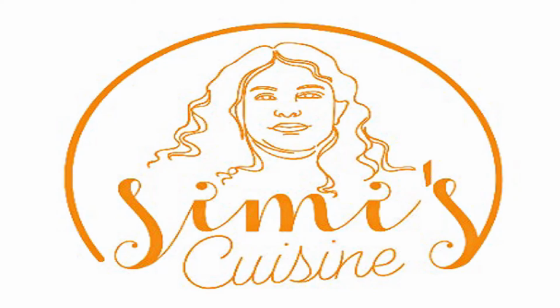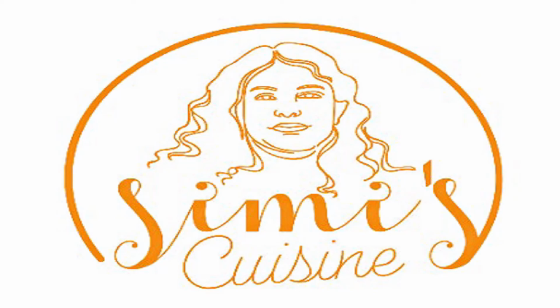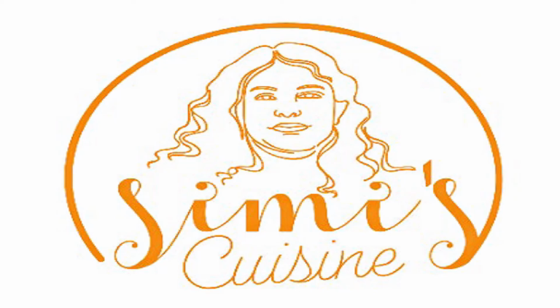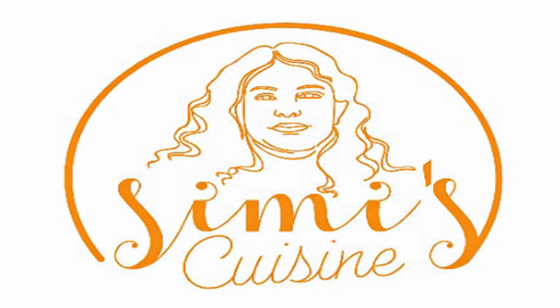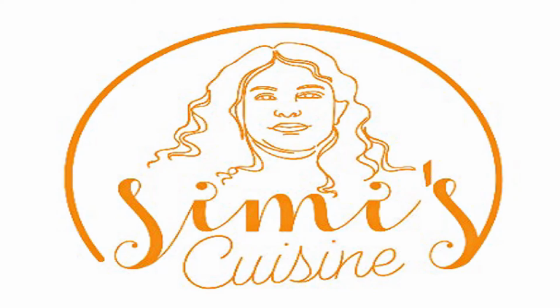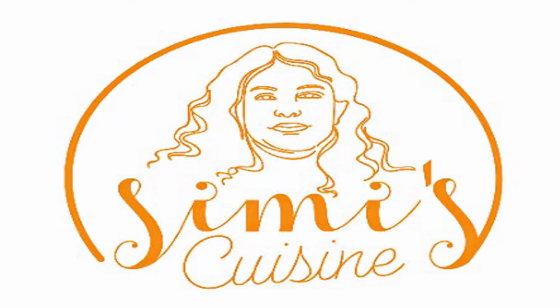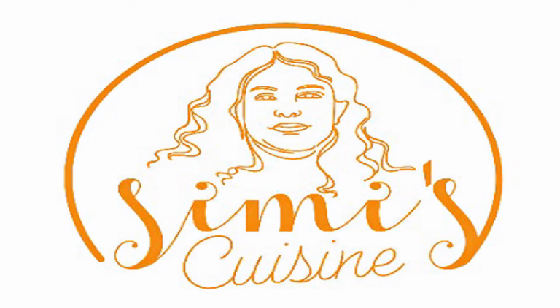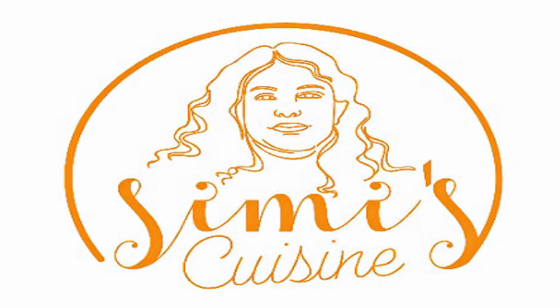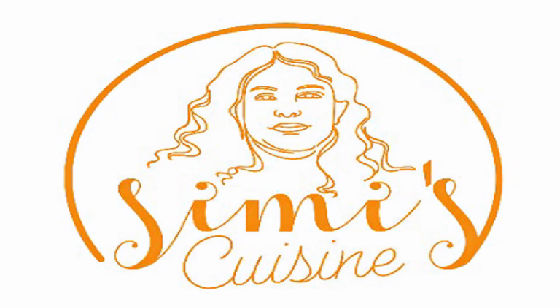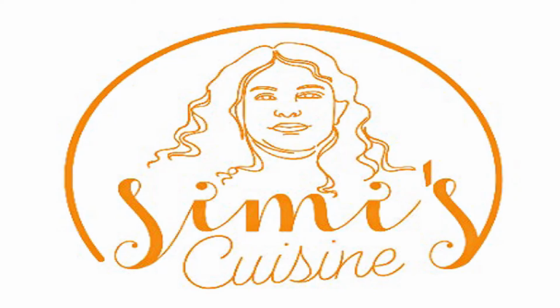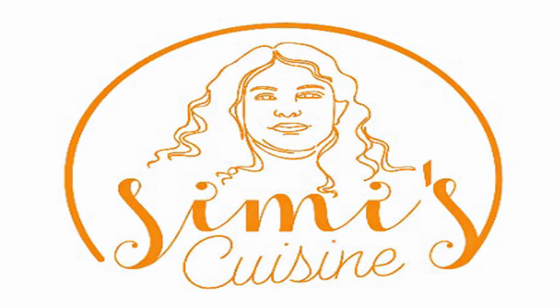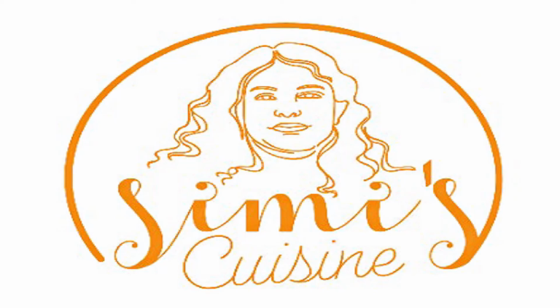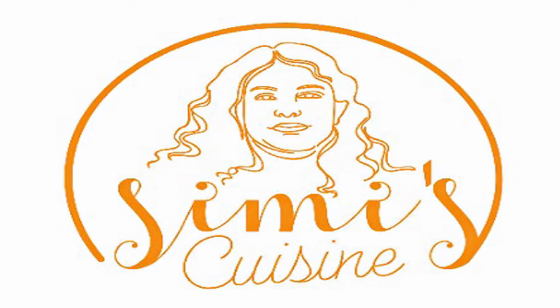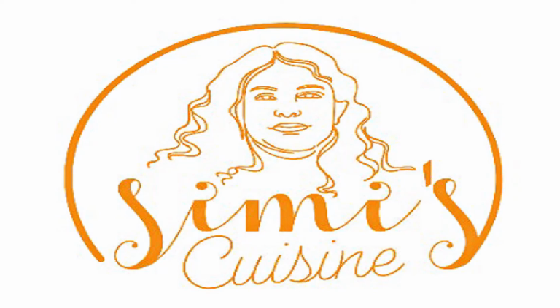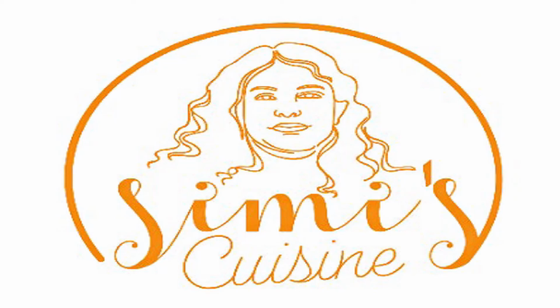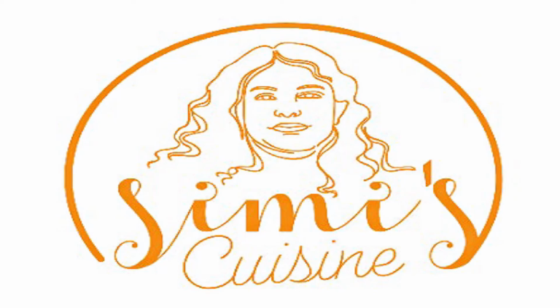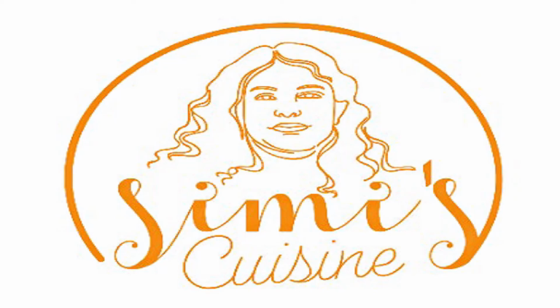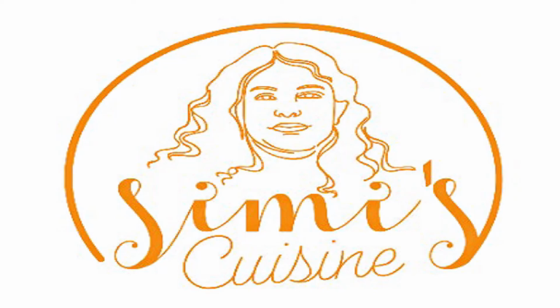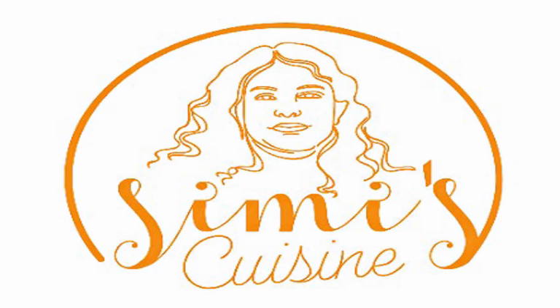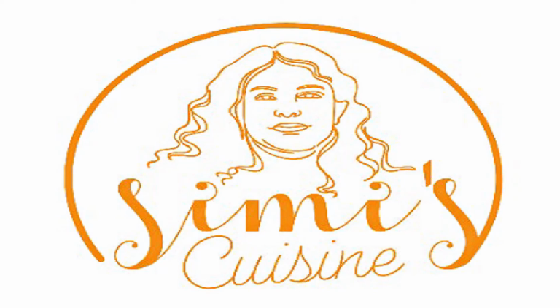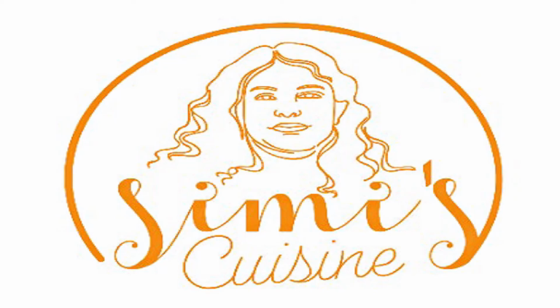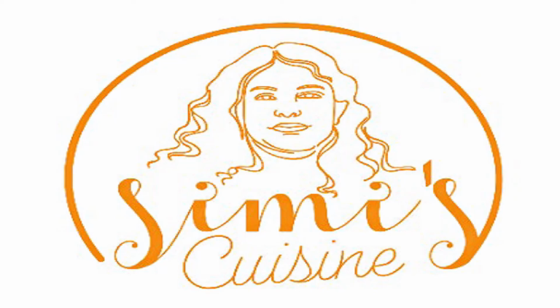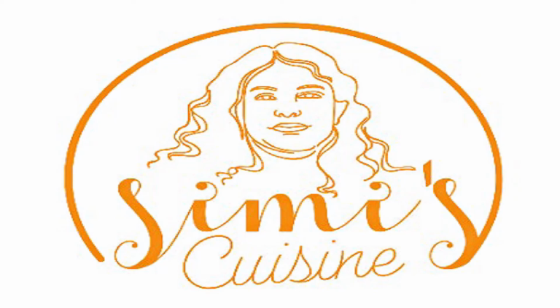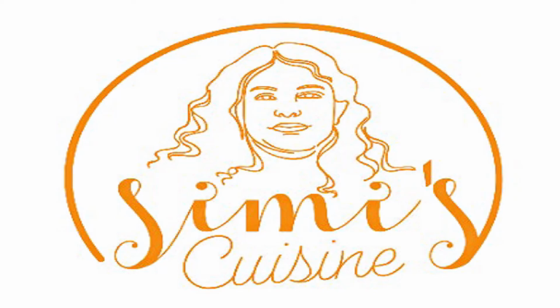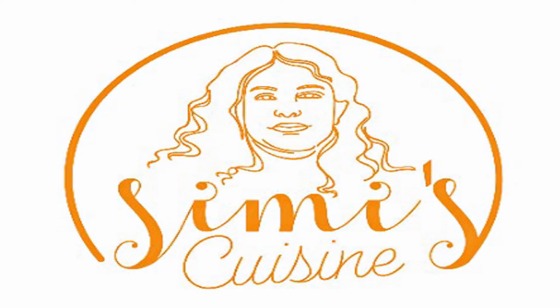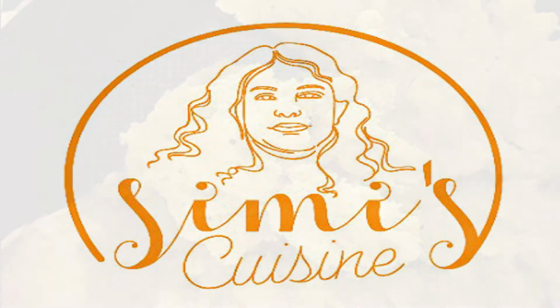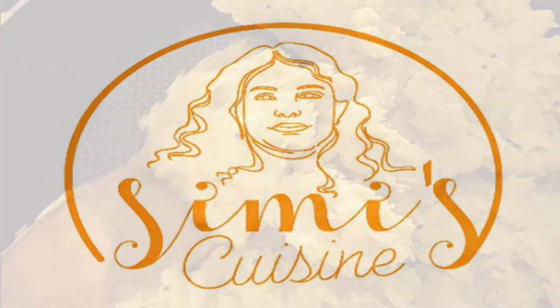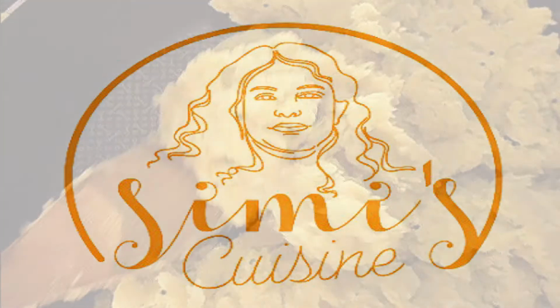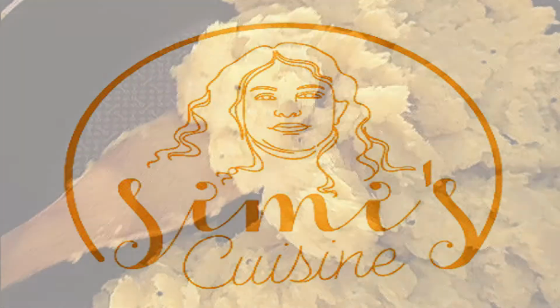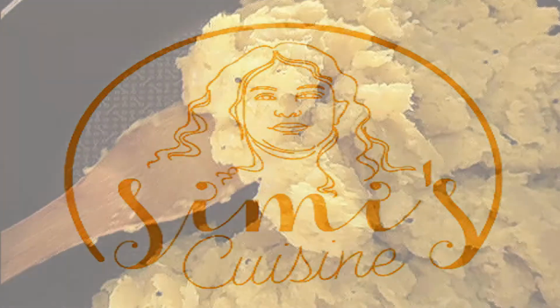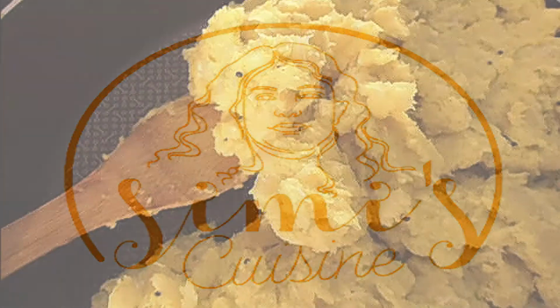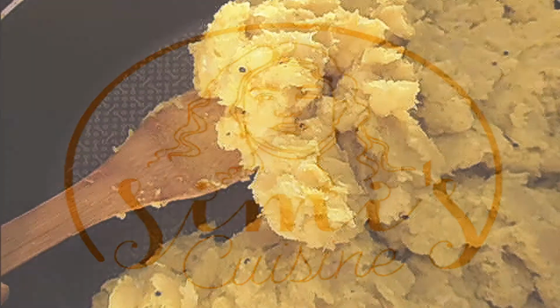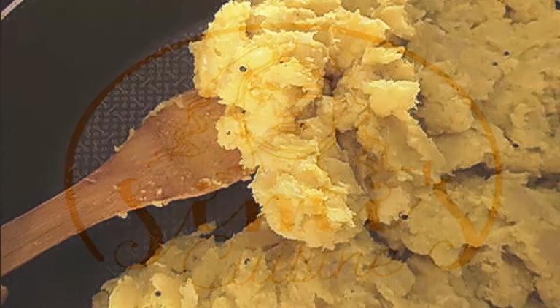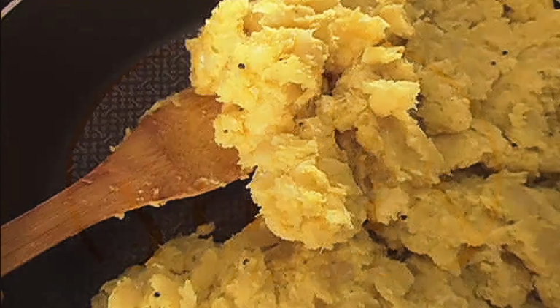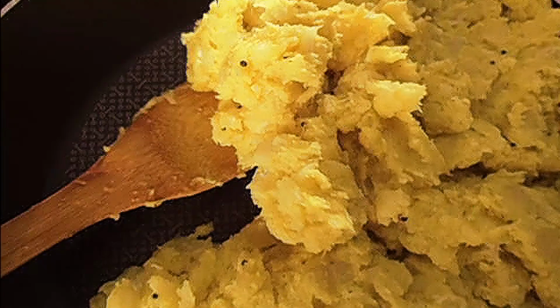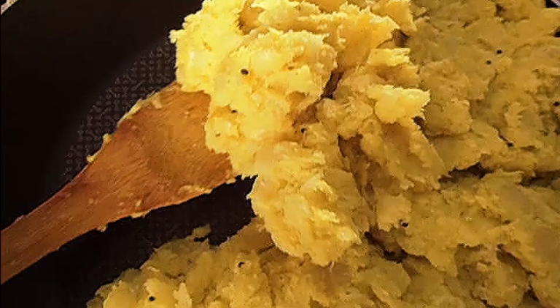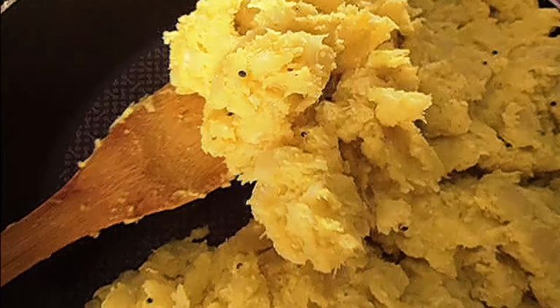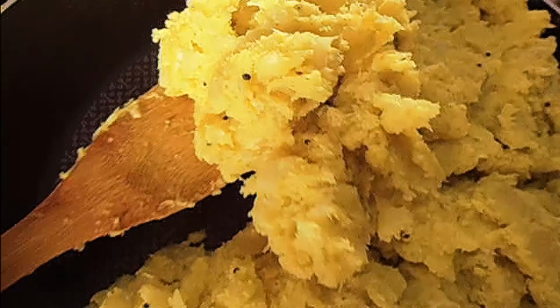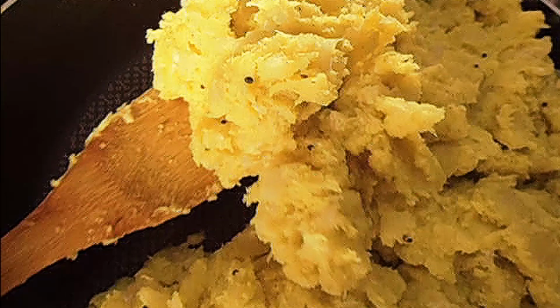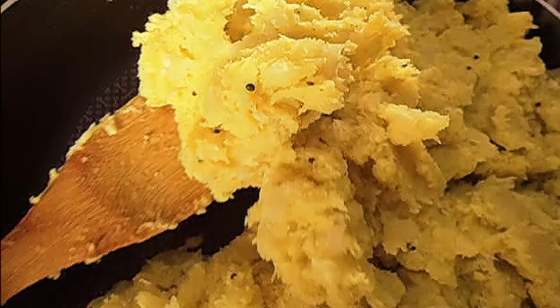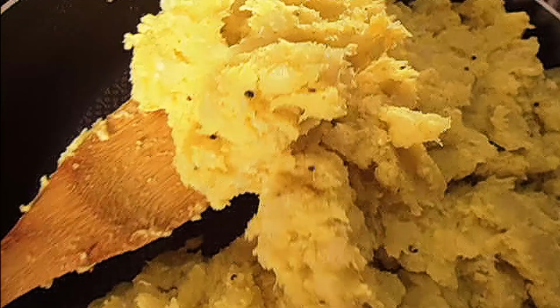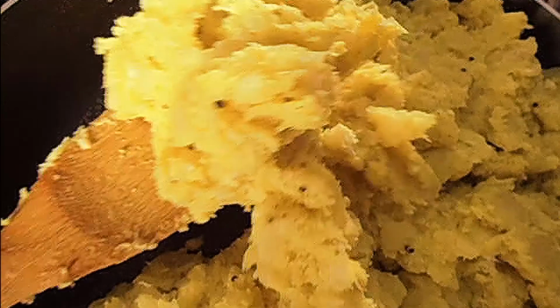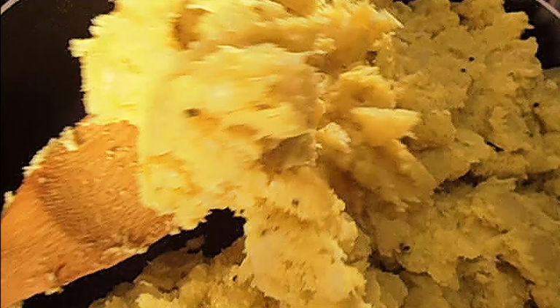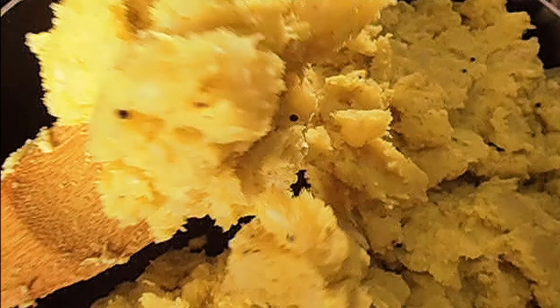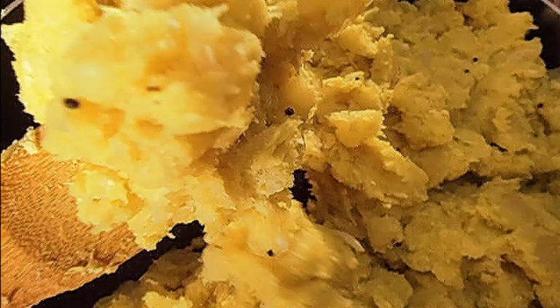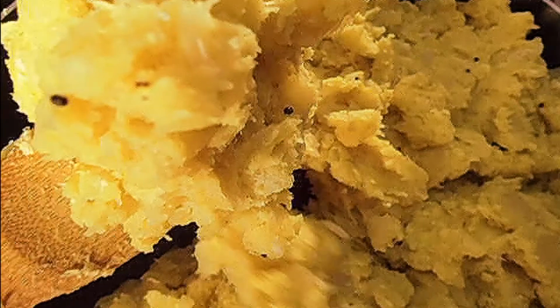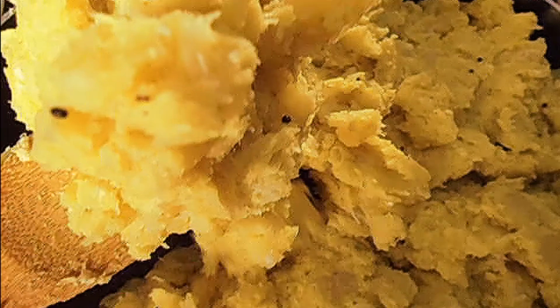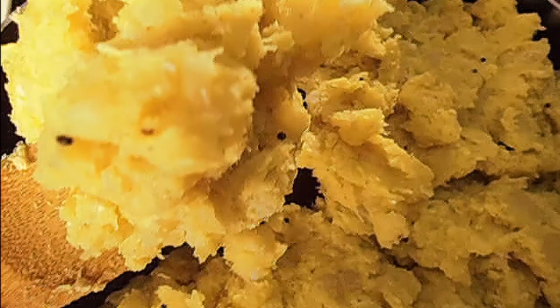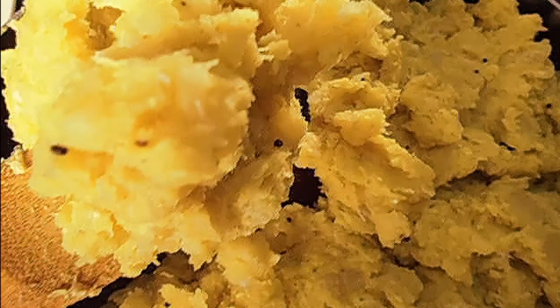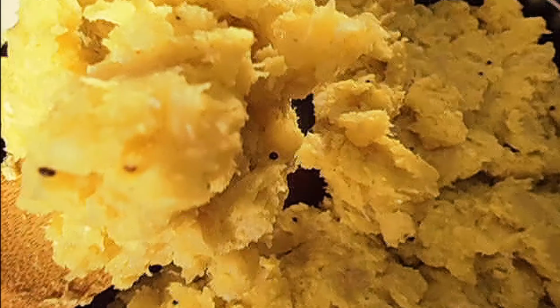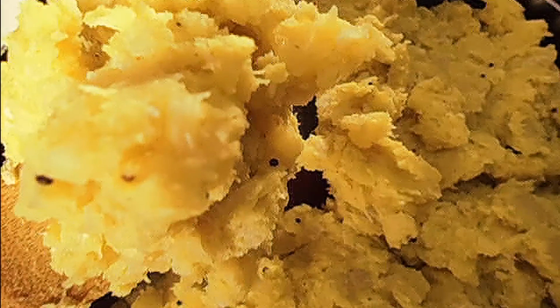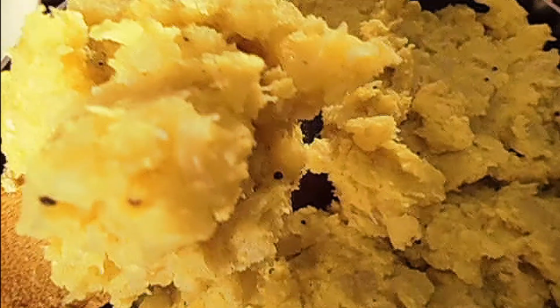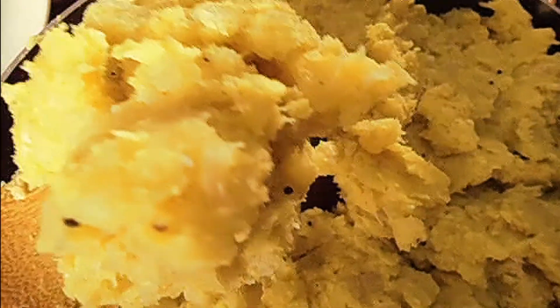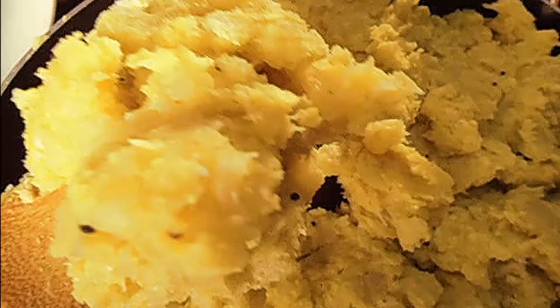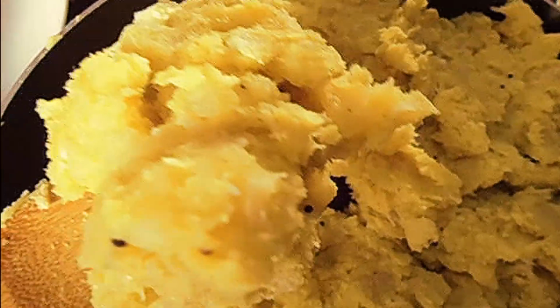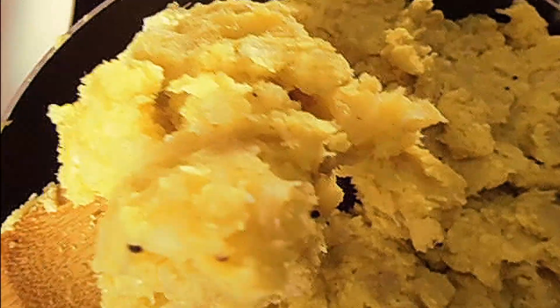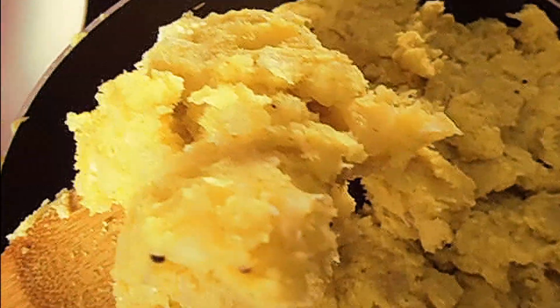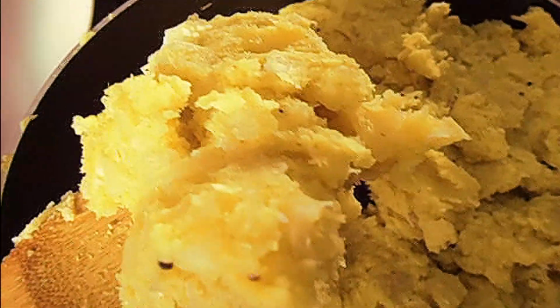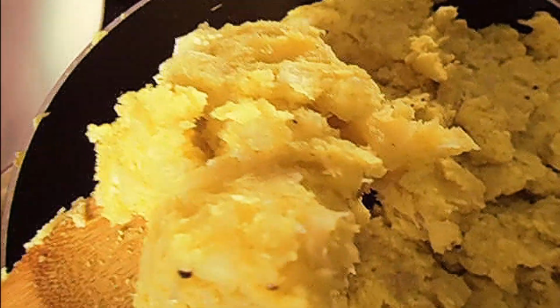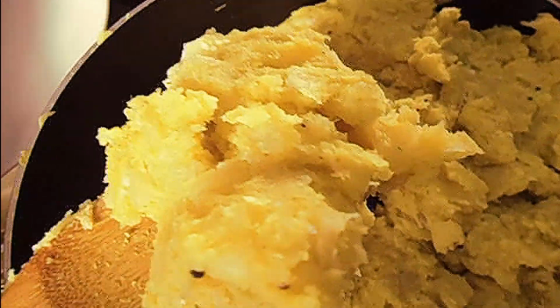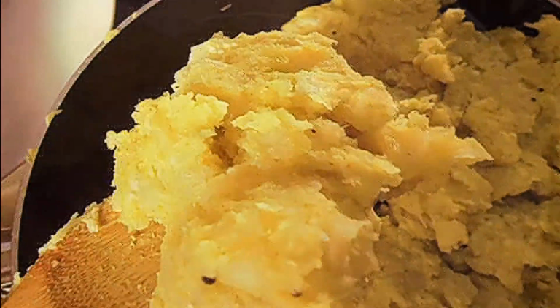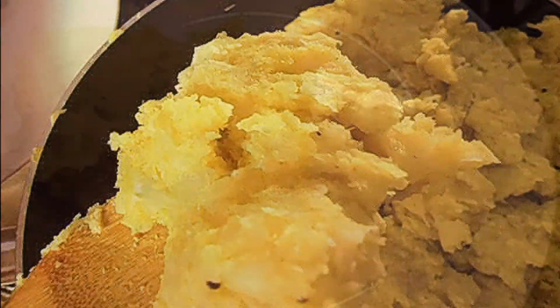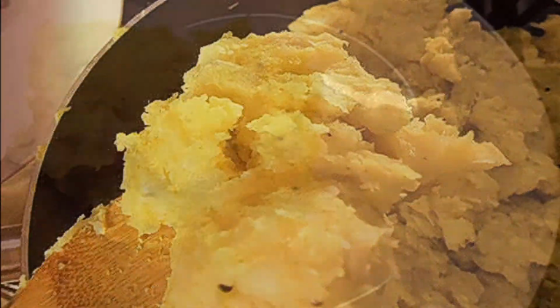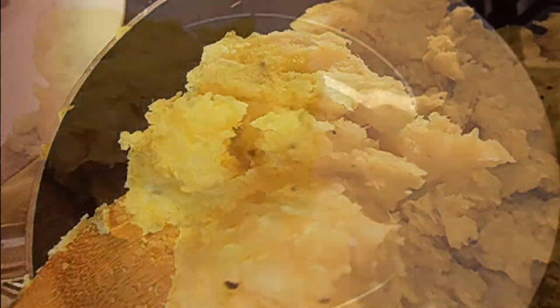Hello everyone, welcome to Simis Kisiiin. I'm going to do a cup in the shop.